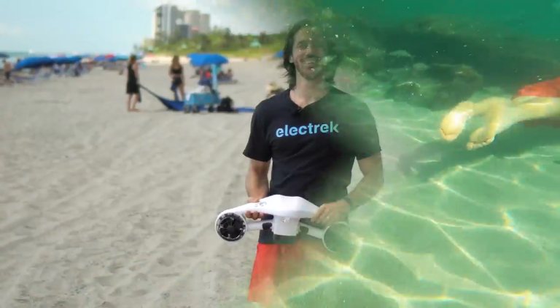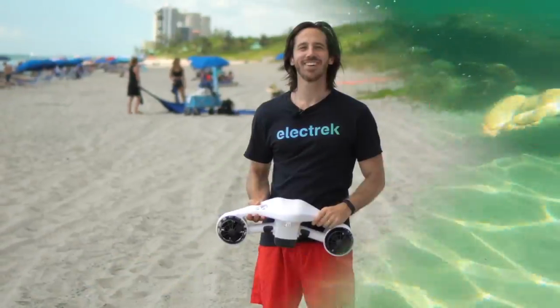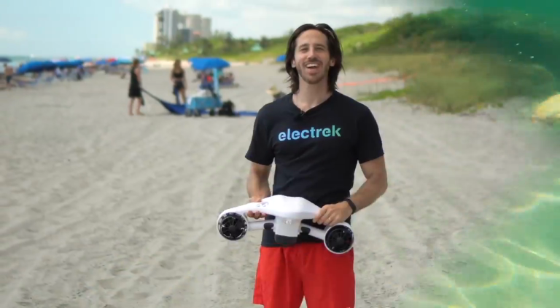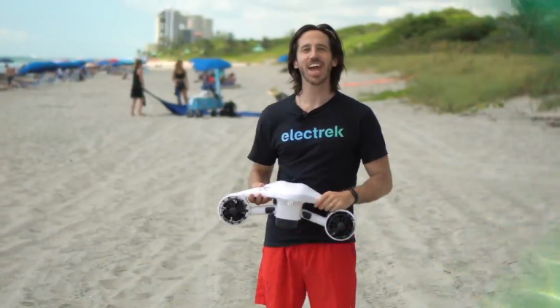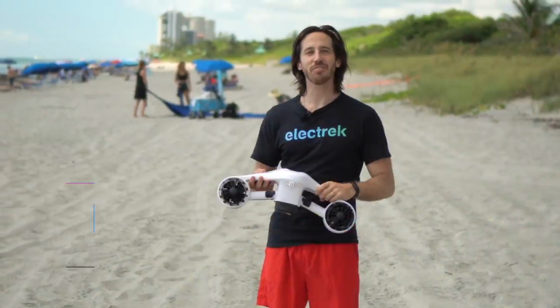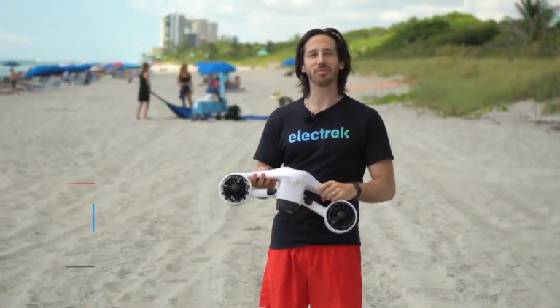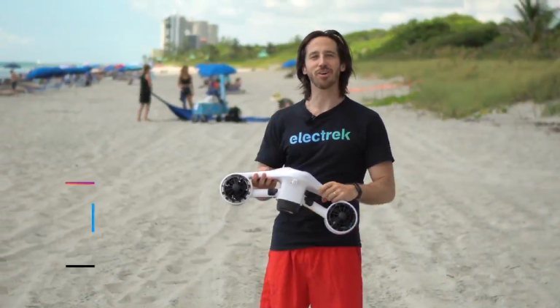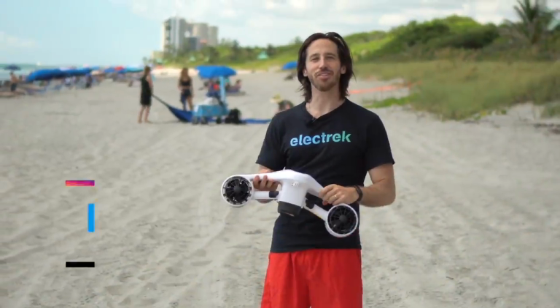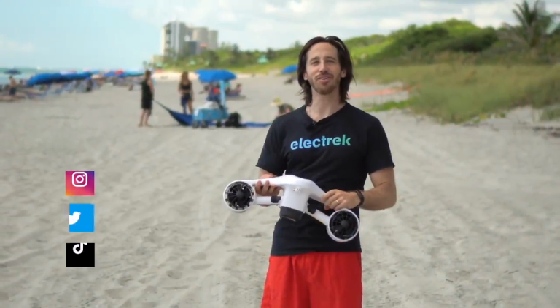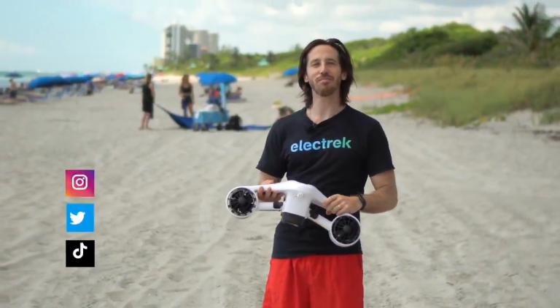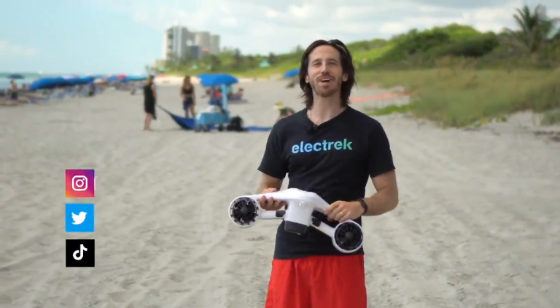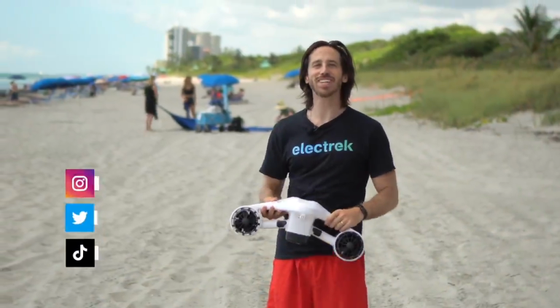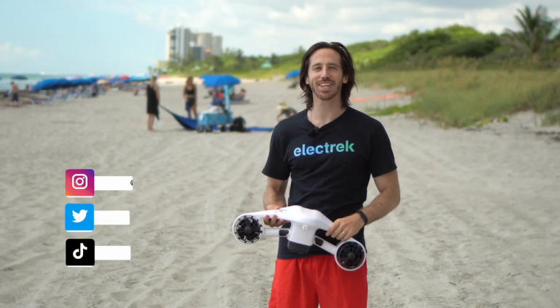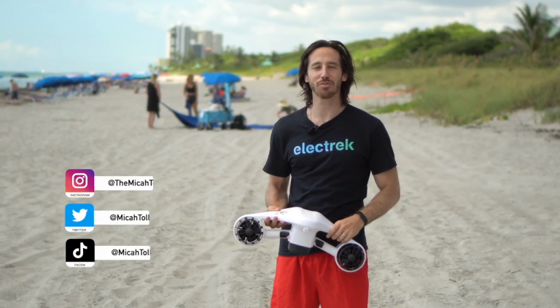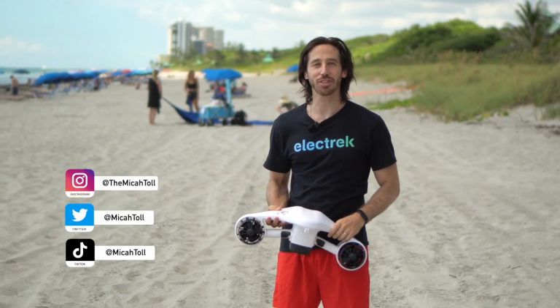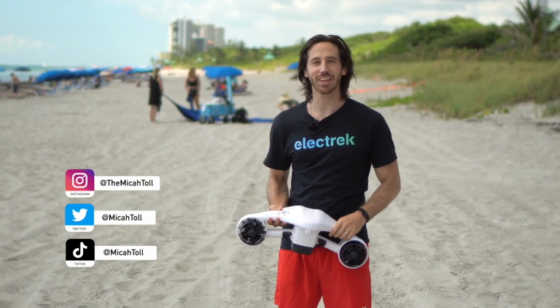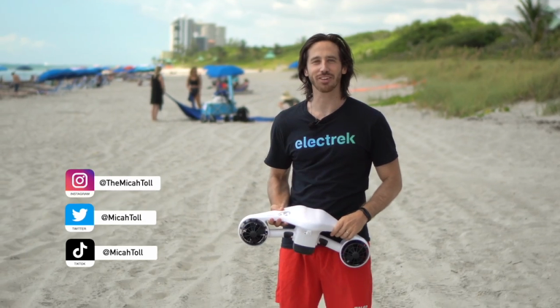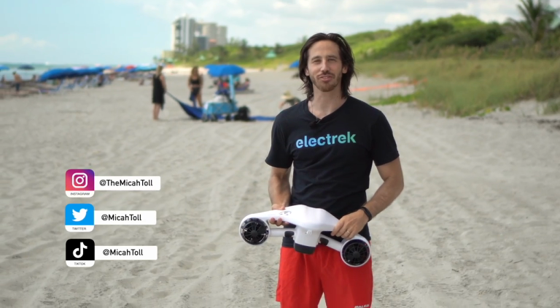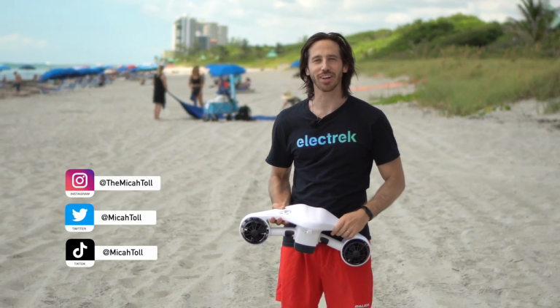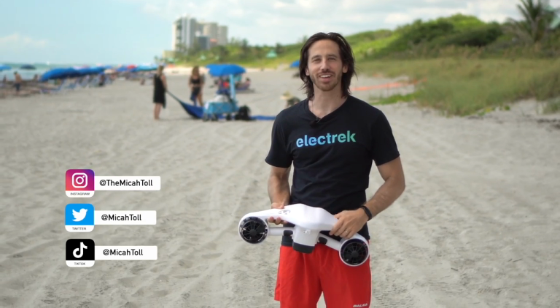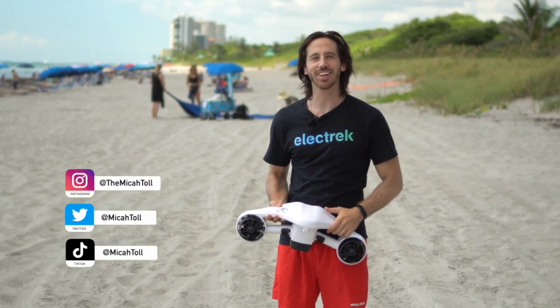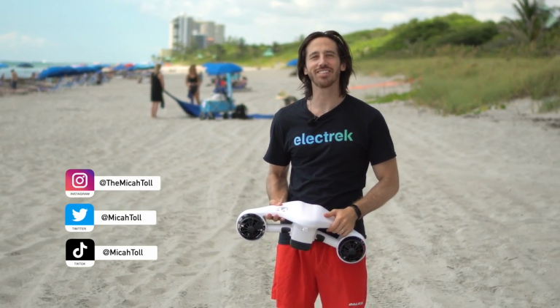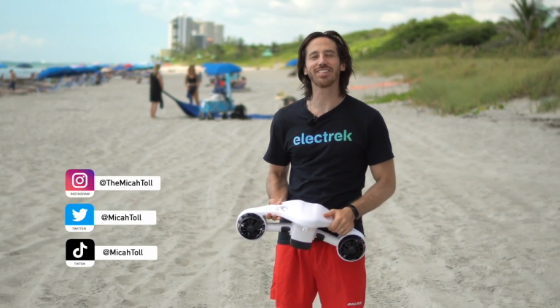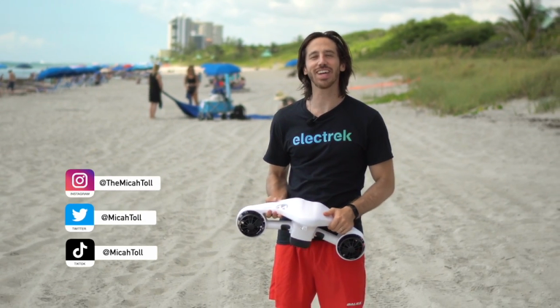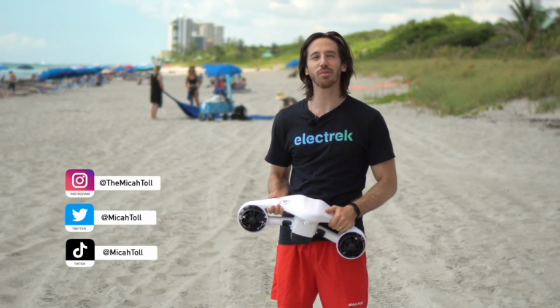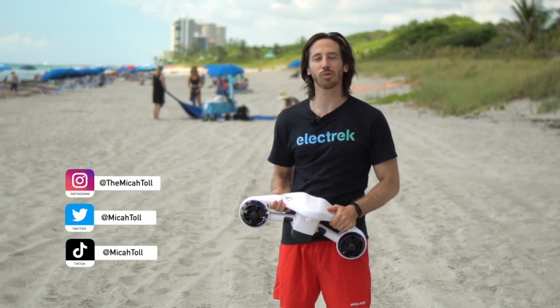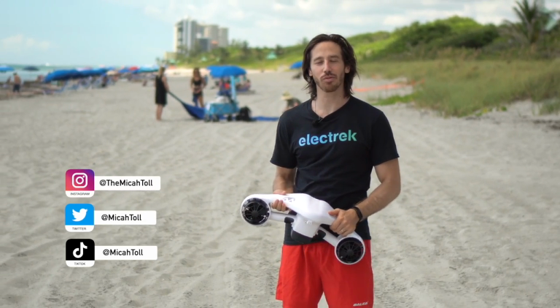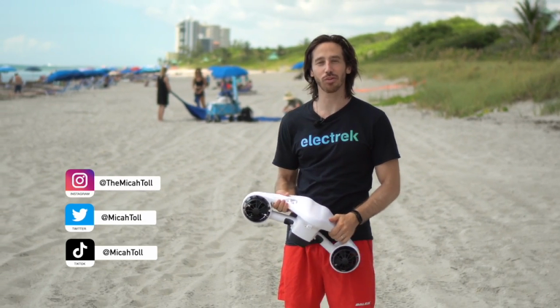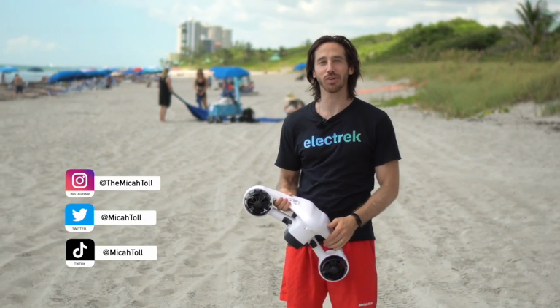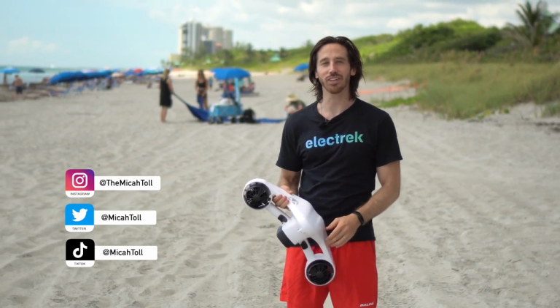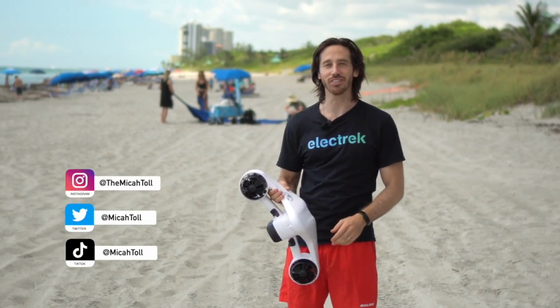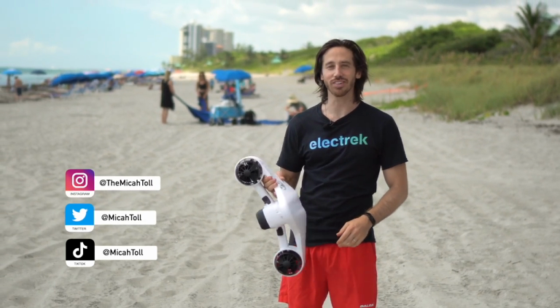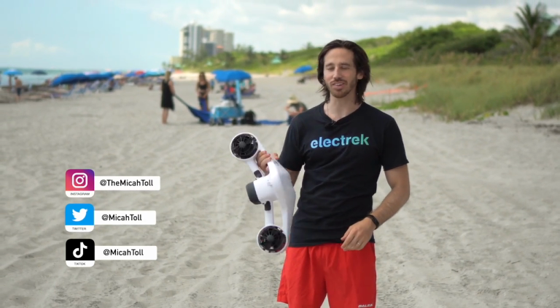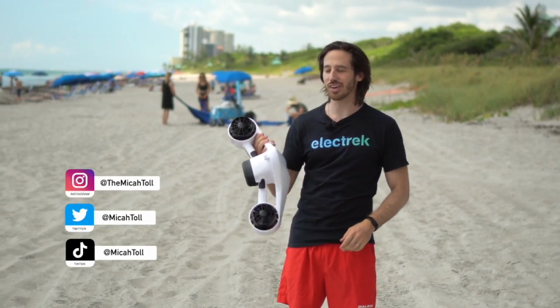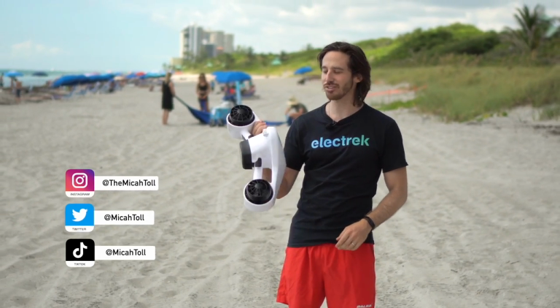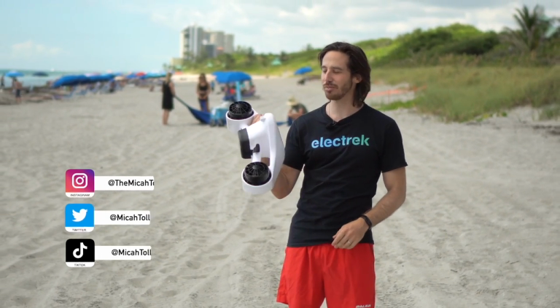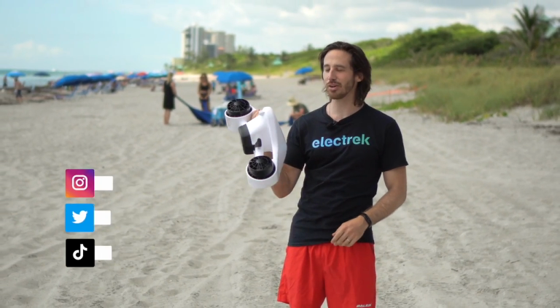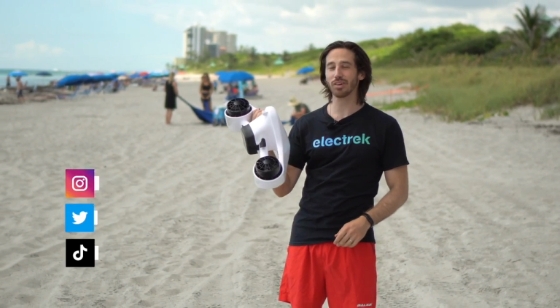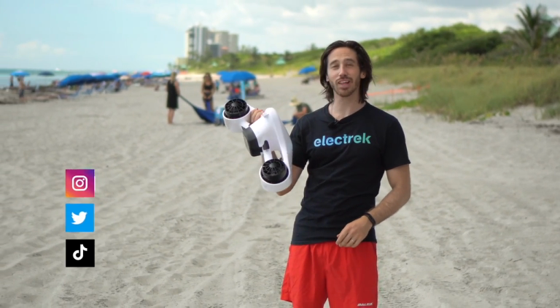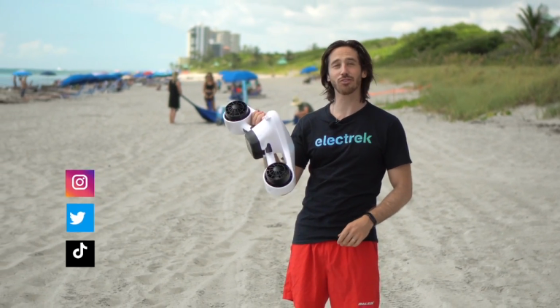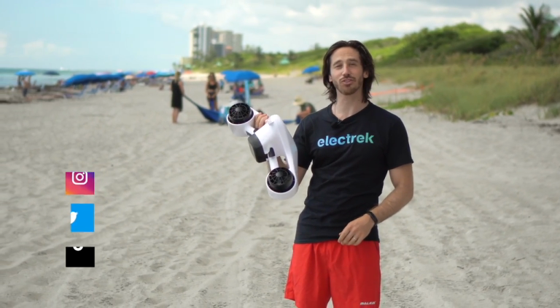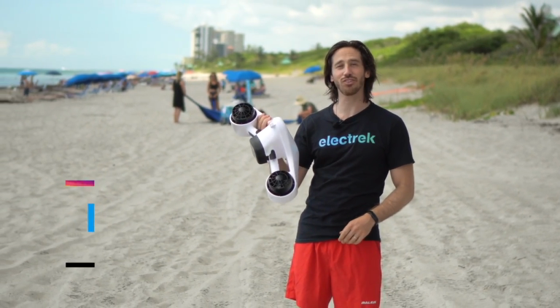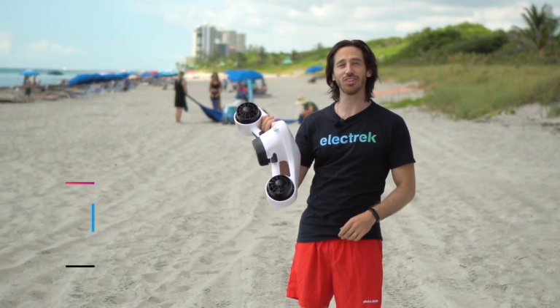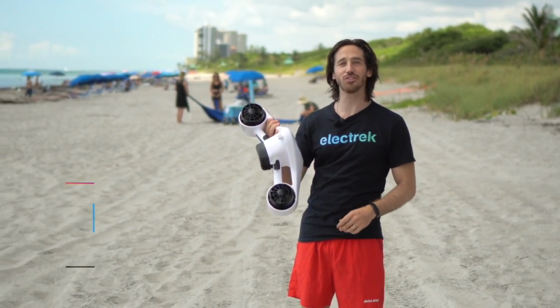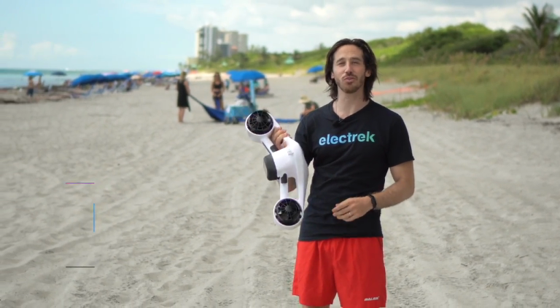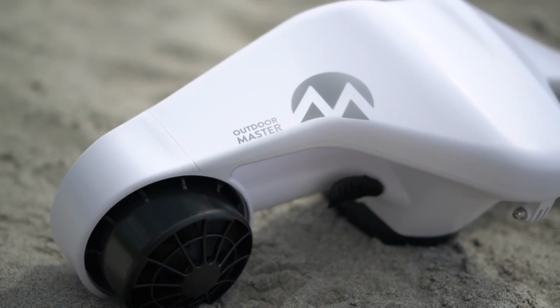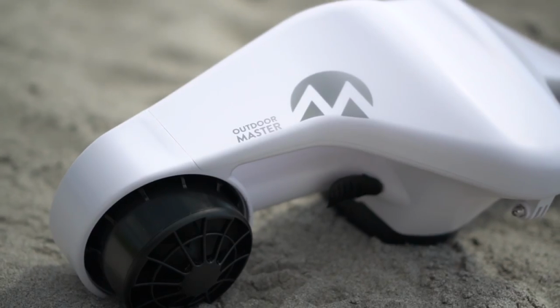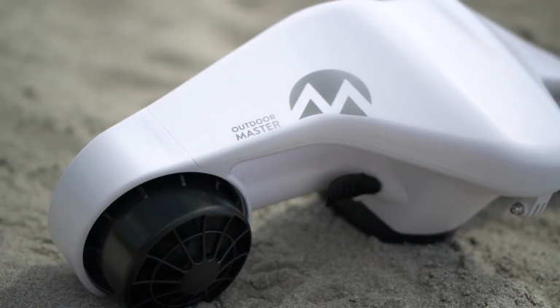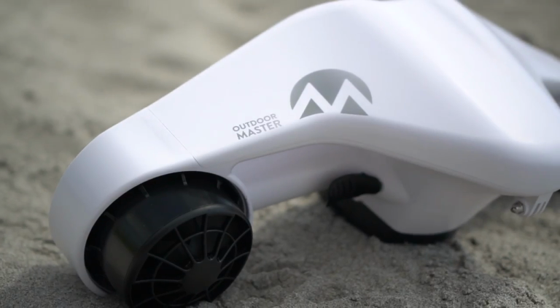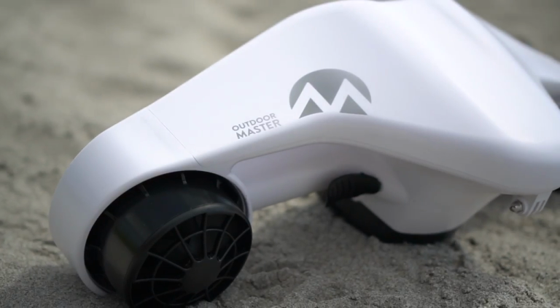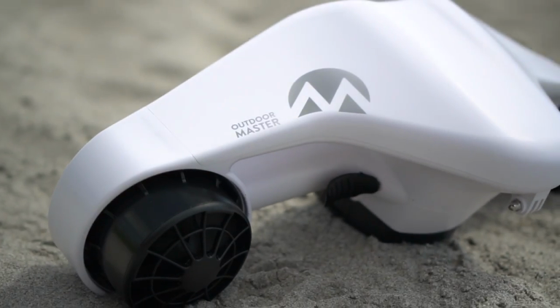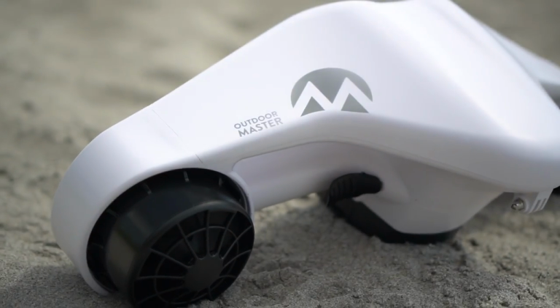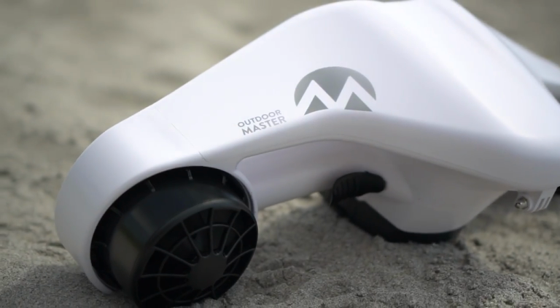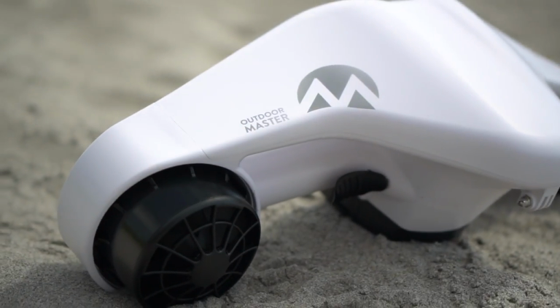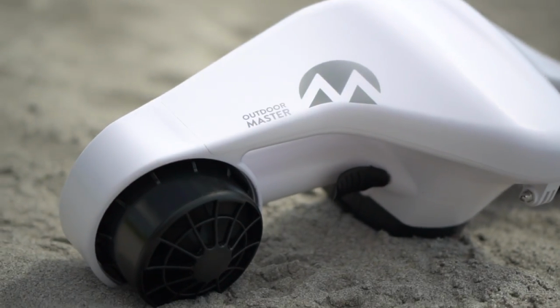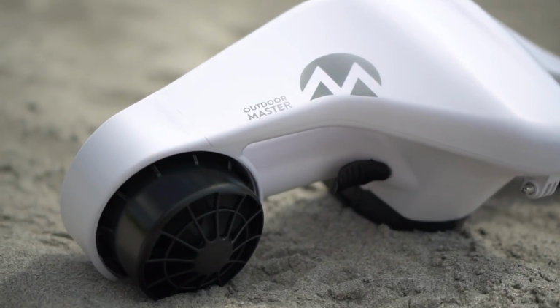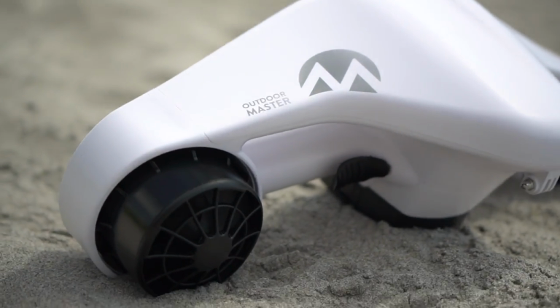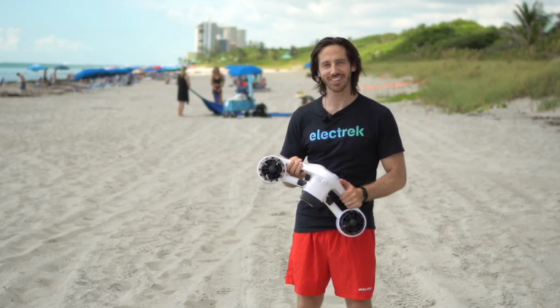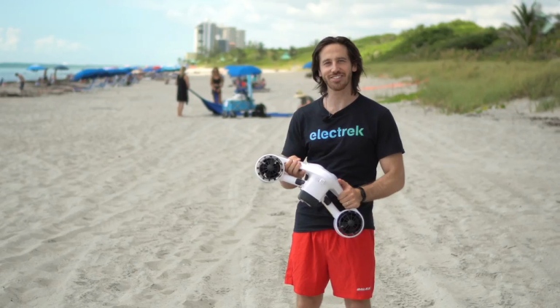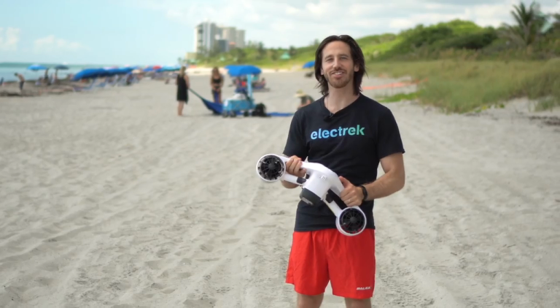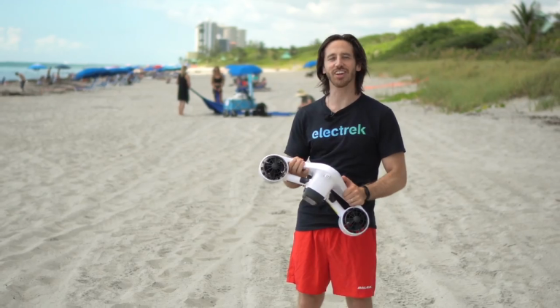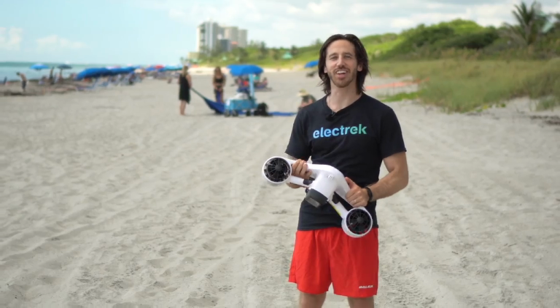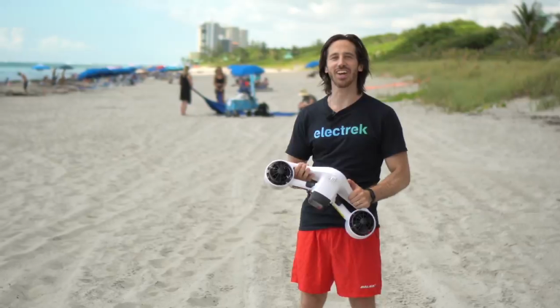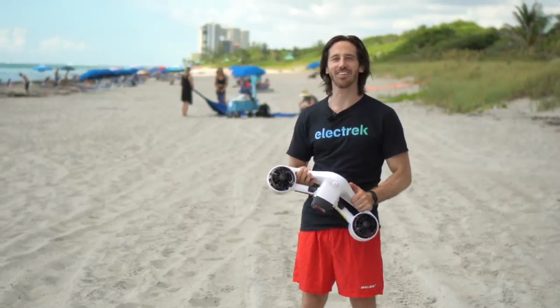Hey everyone, Micah here with Electric, and today we're reviewing this awesome little electric sea scooter from Outdoor Master. Let's check it out.